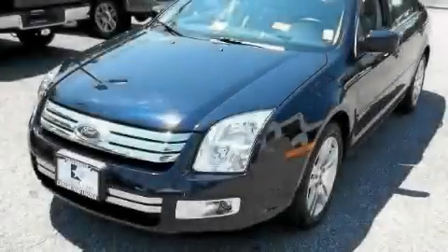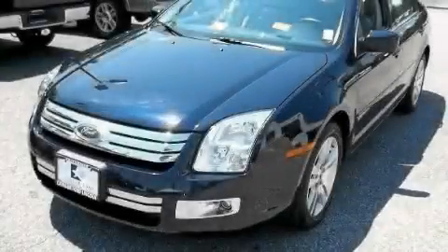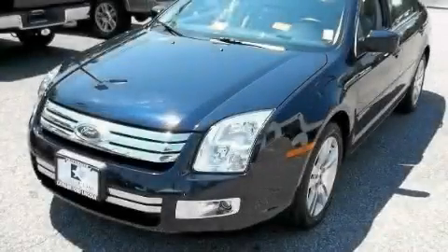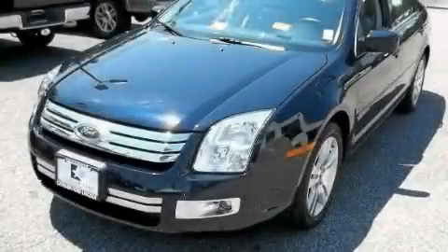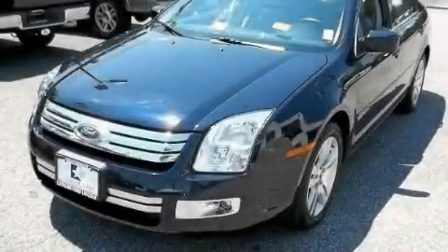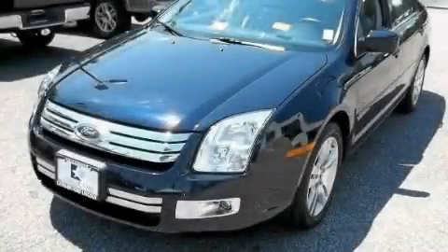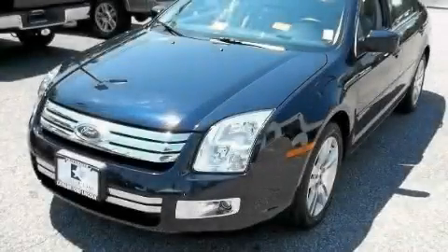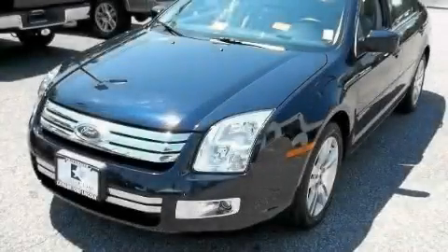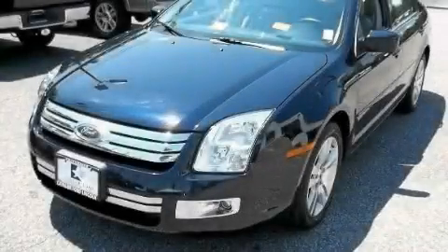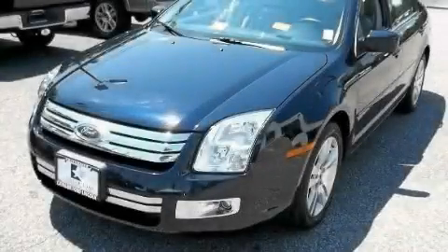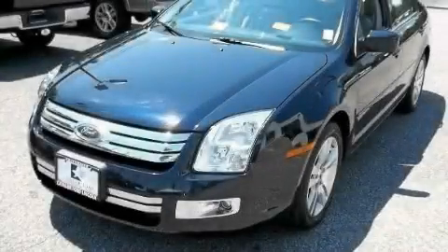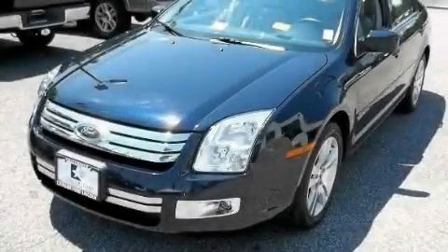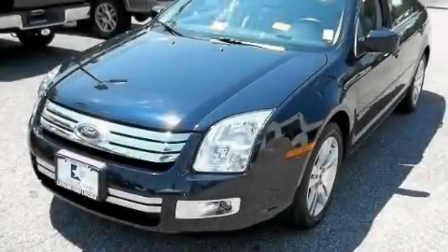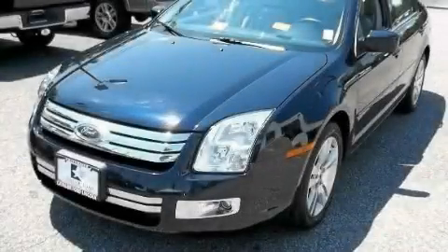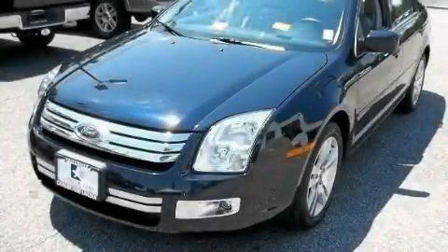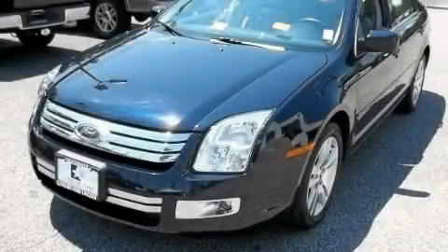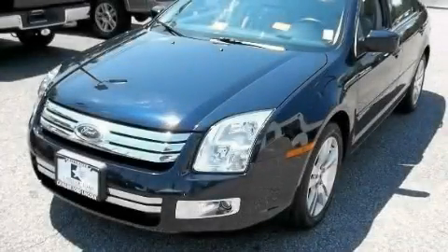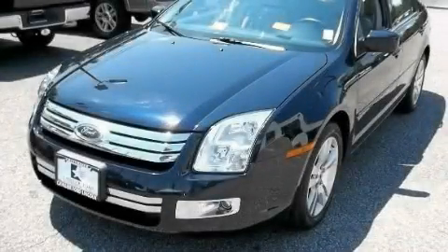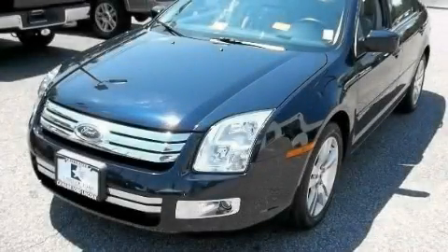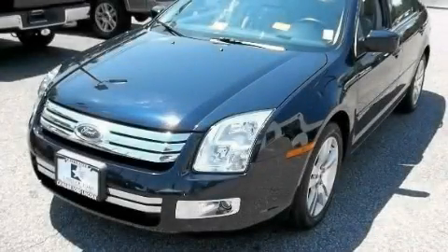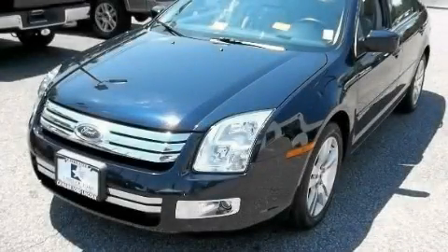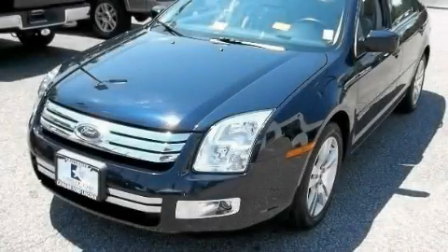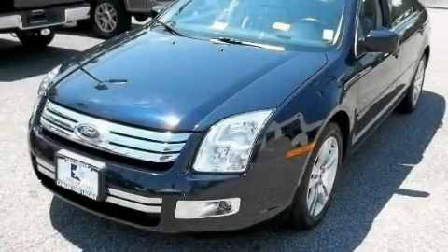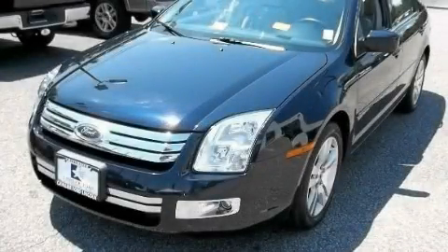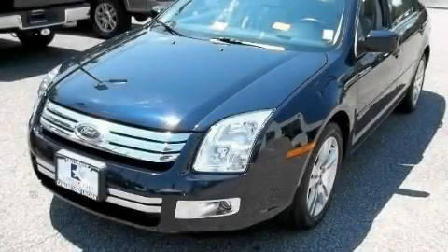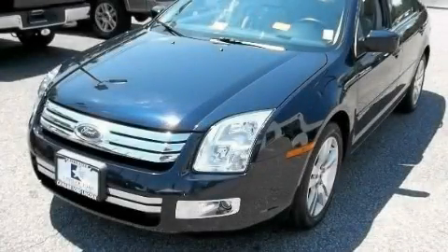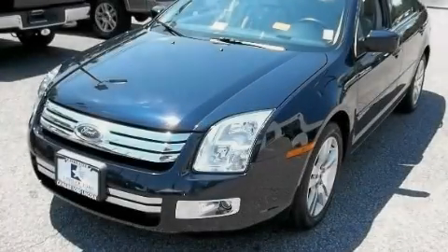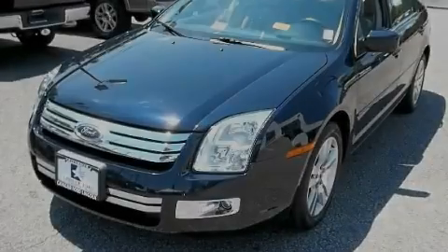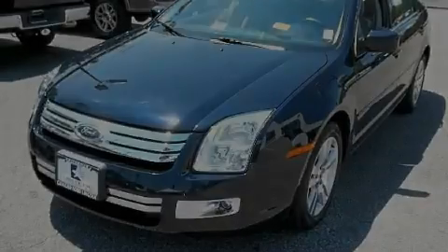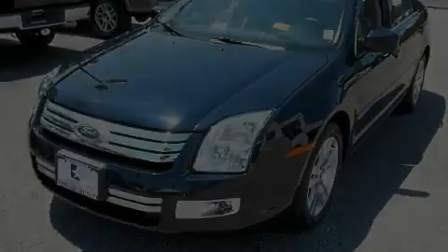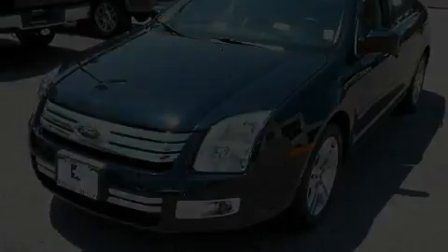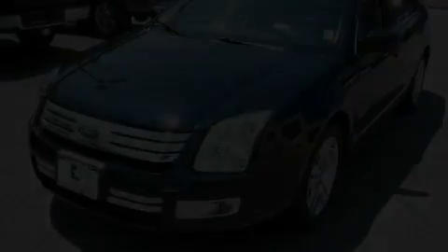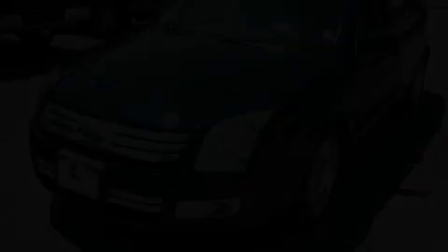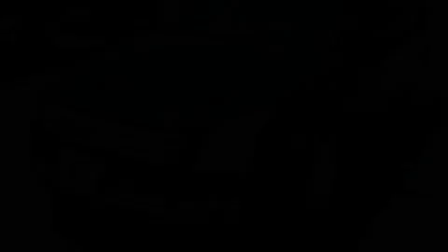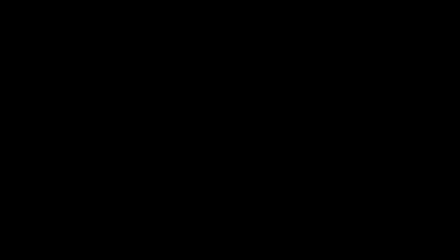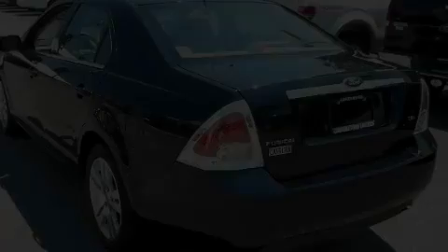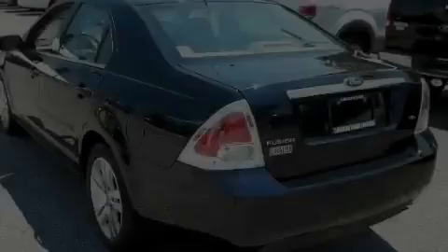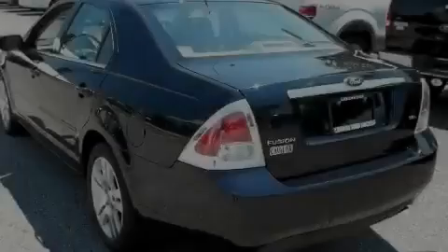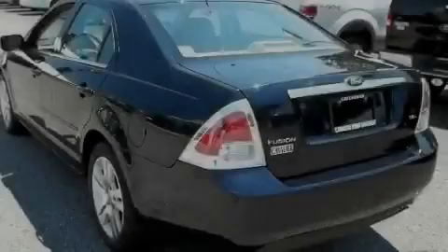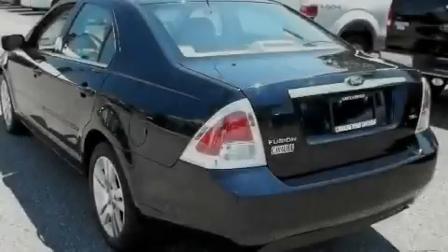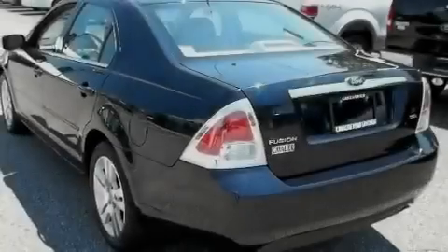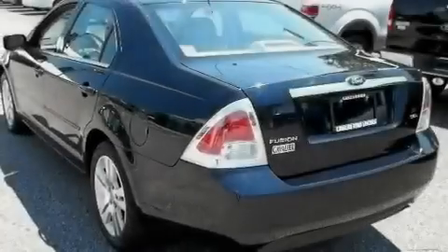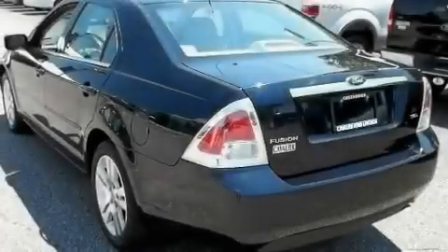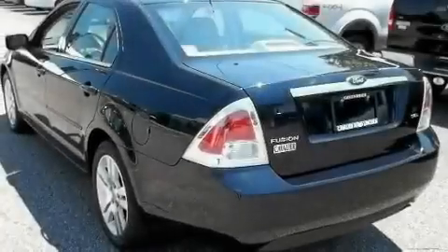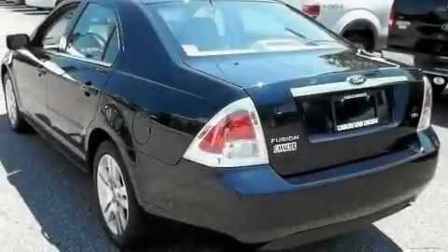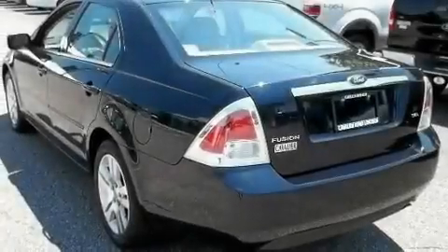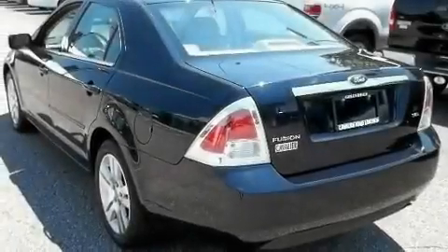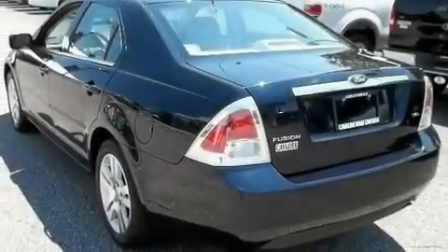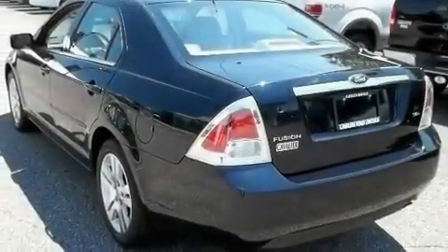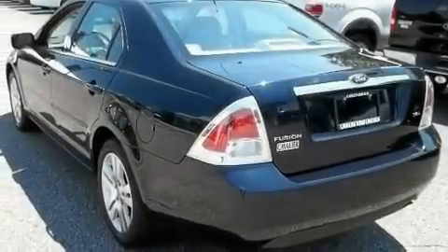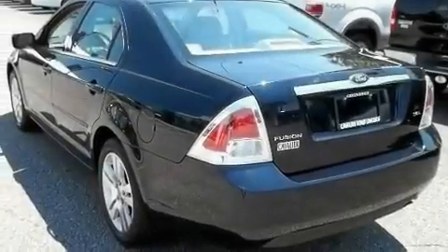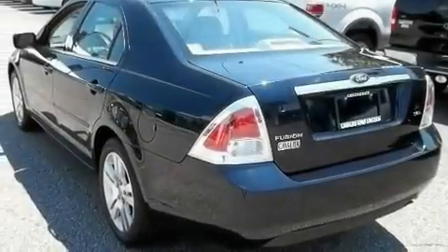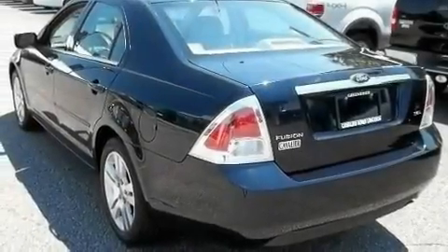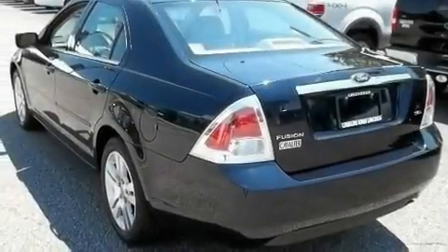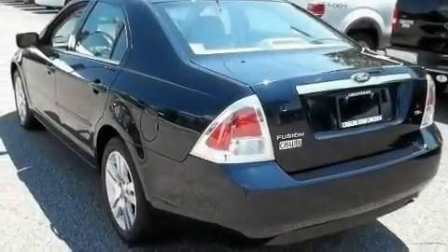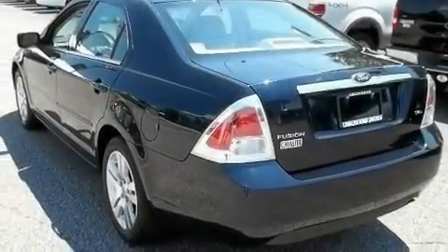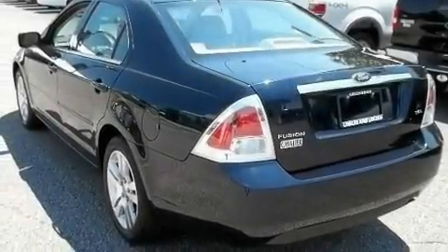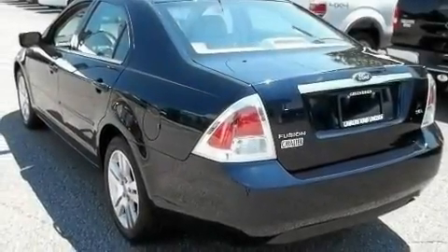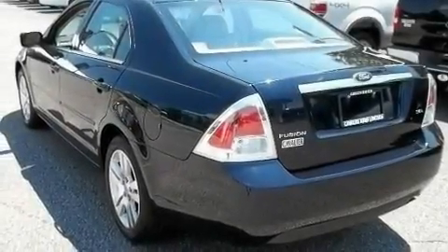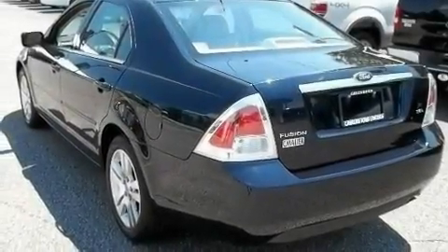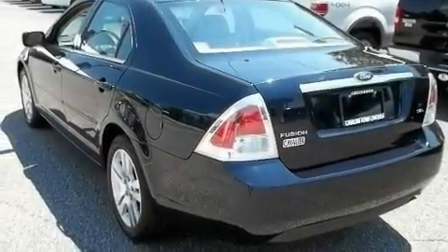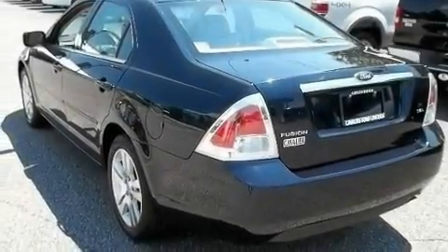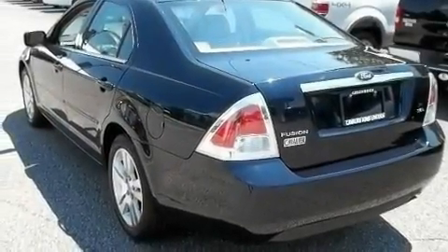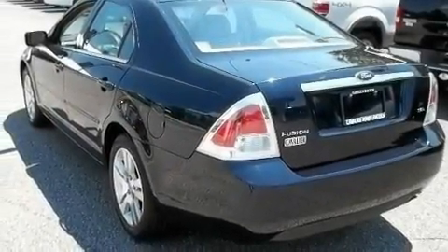This is a 2008 Ford Fusion. It features a 2.3-liter four-cylinder engine and an automatic transmission.